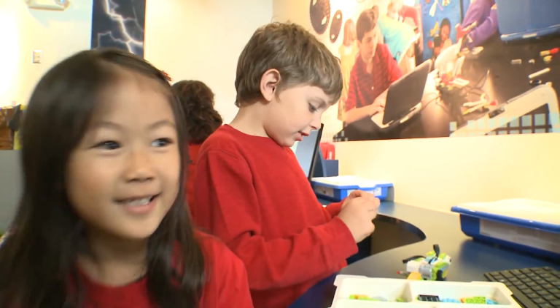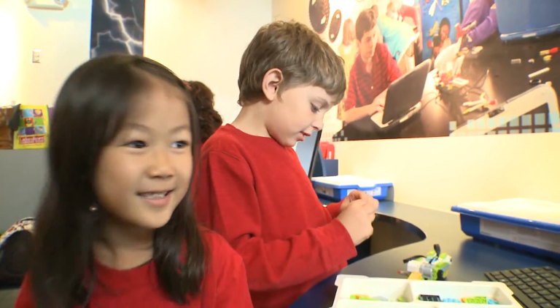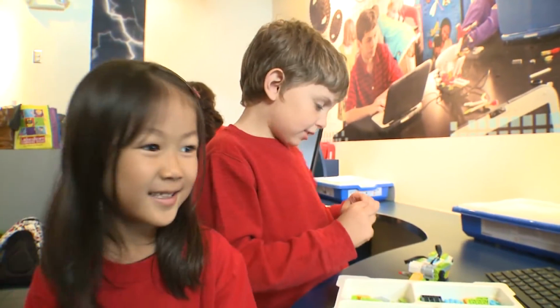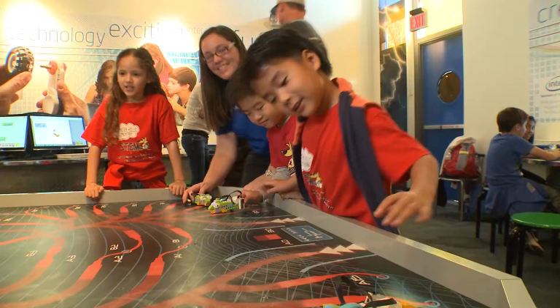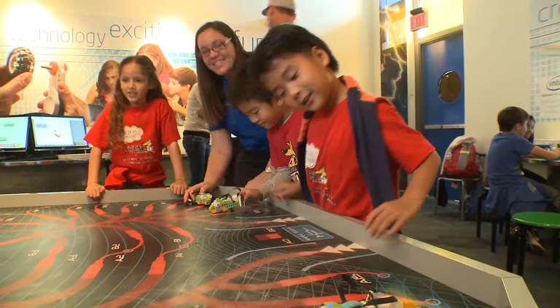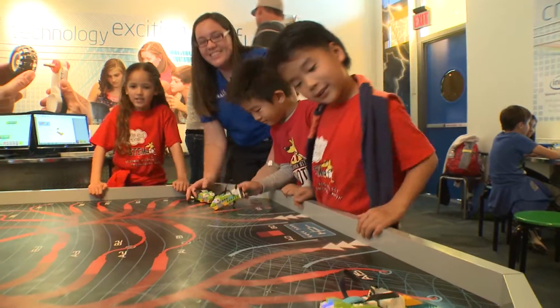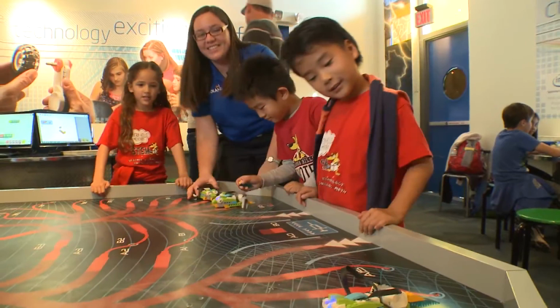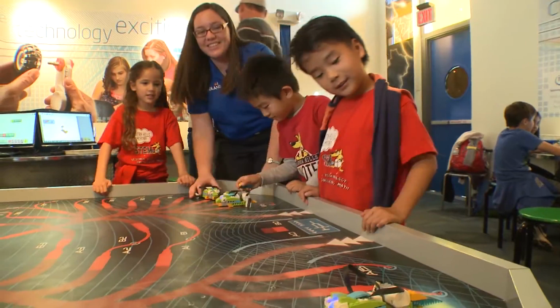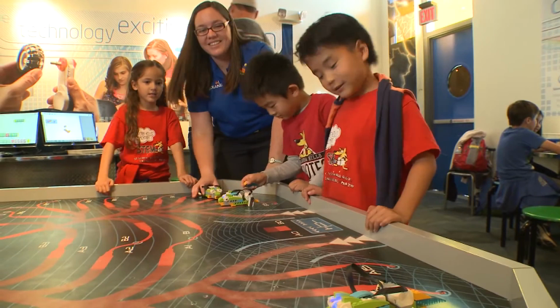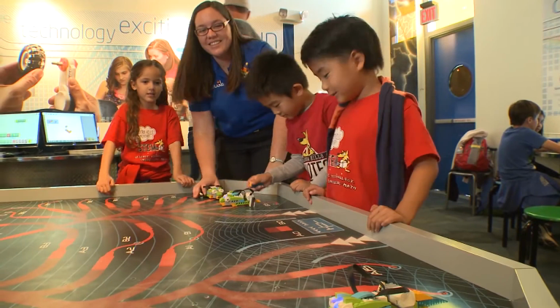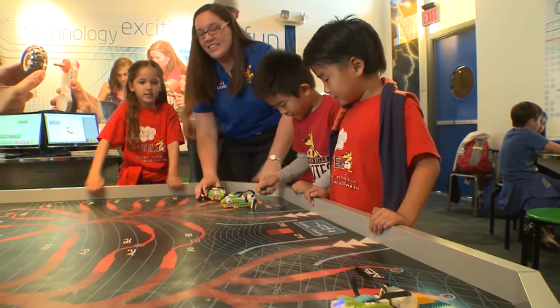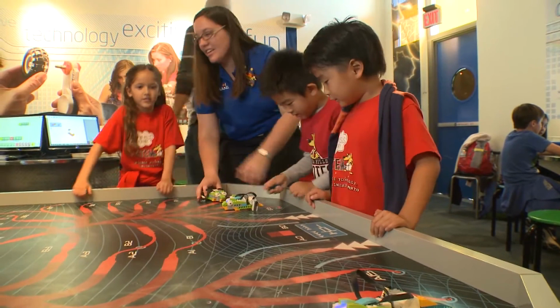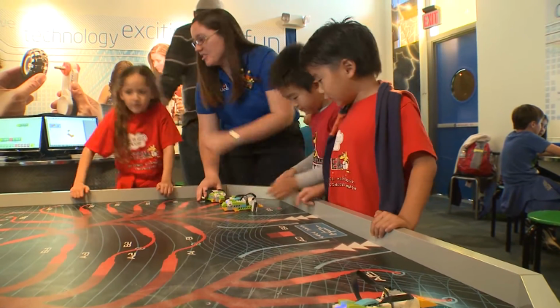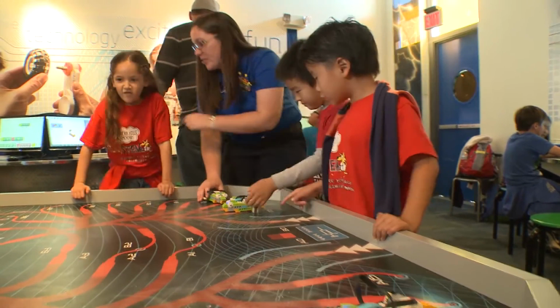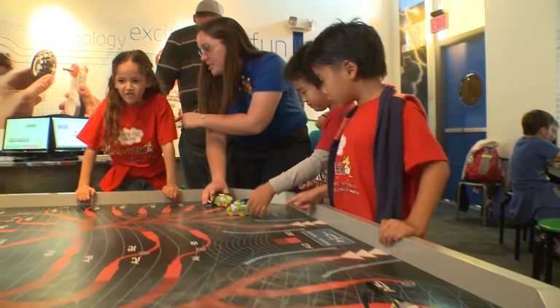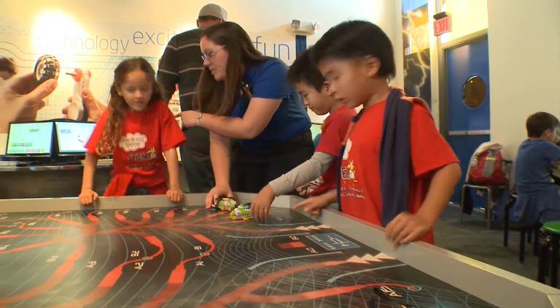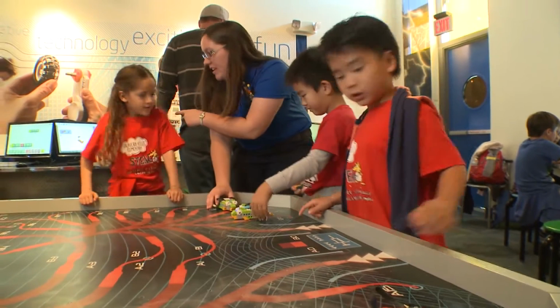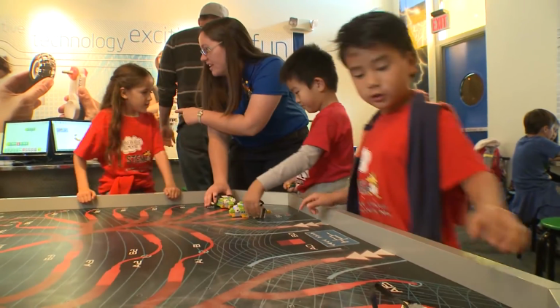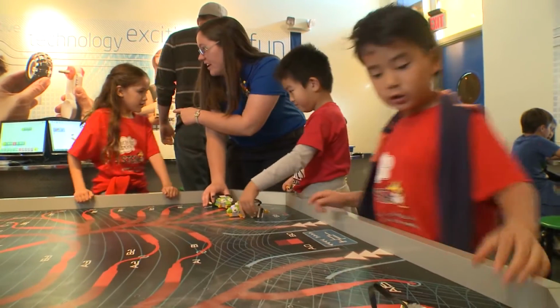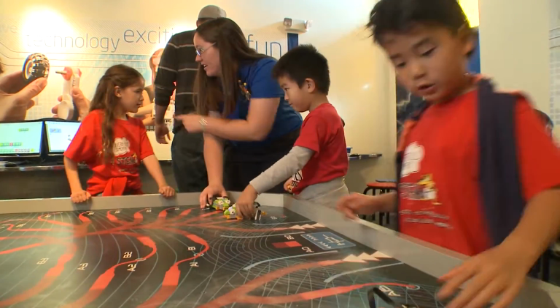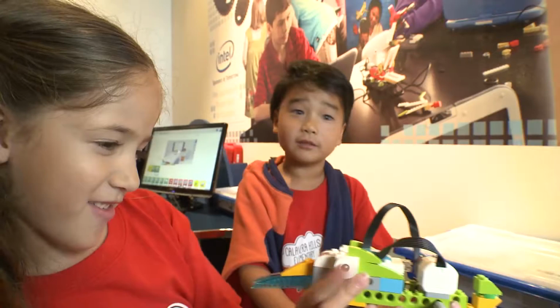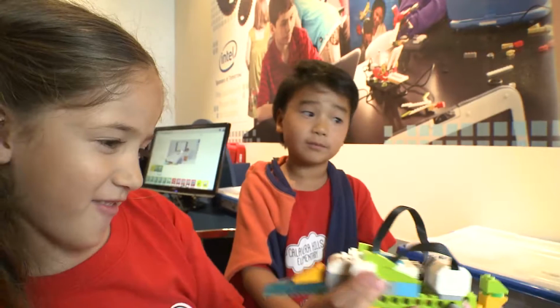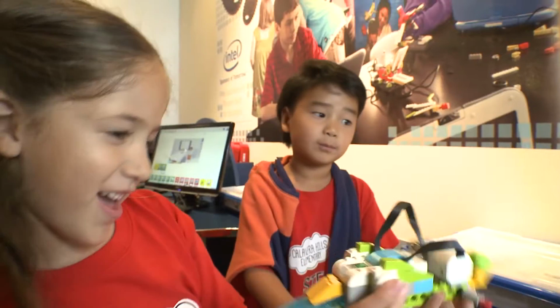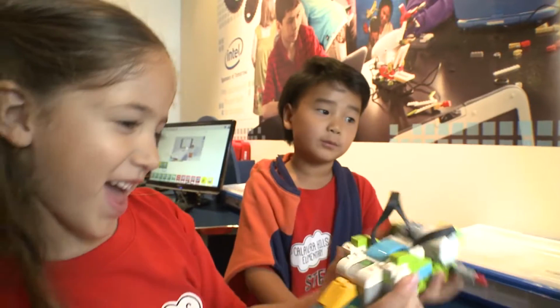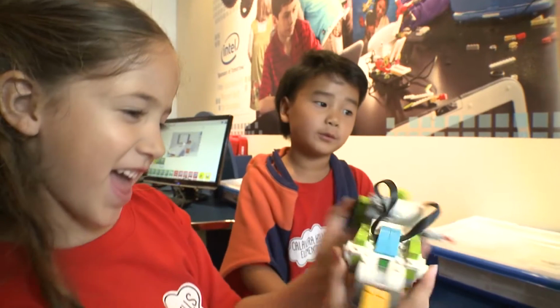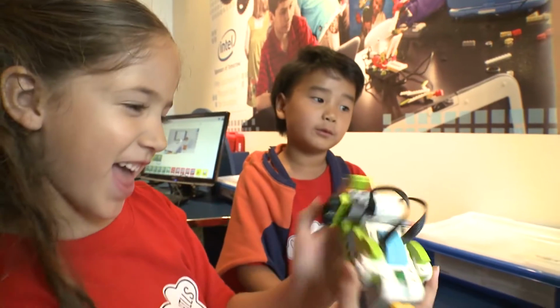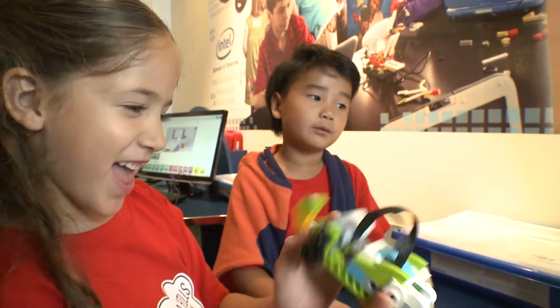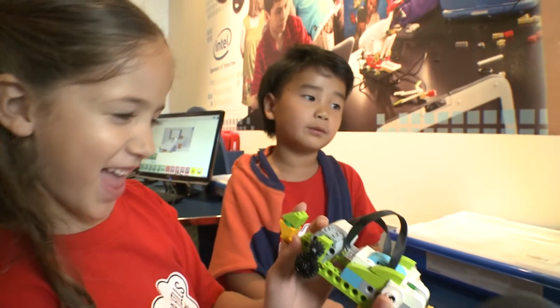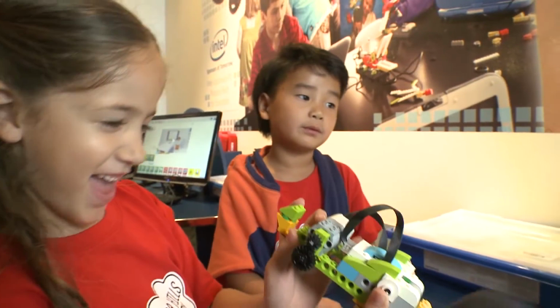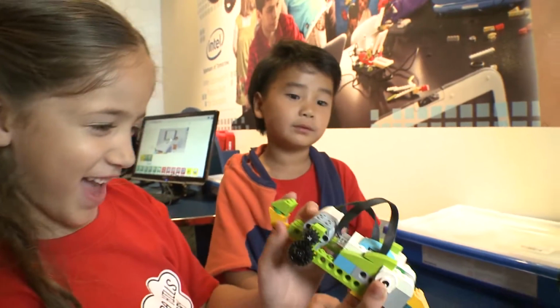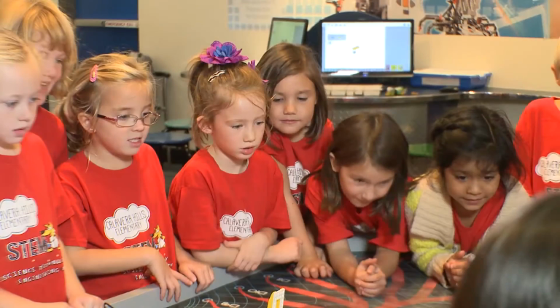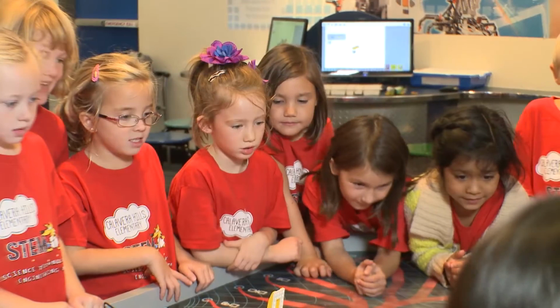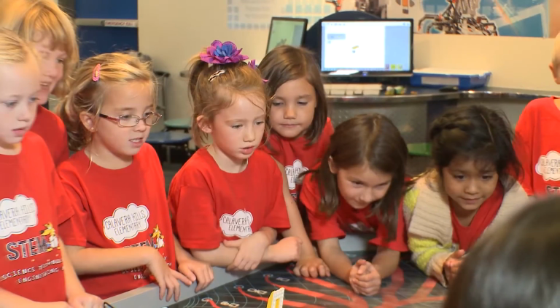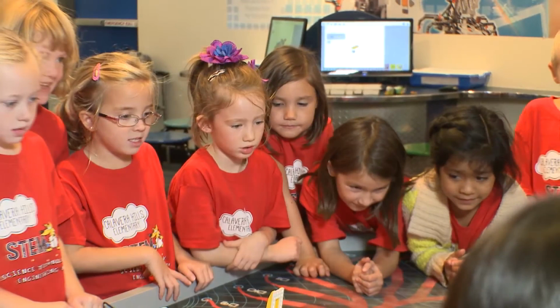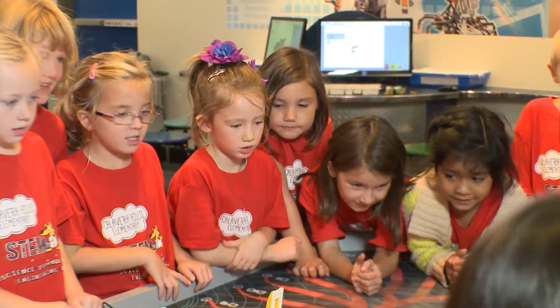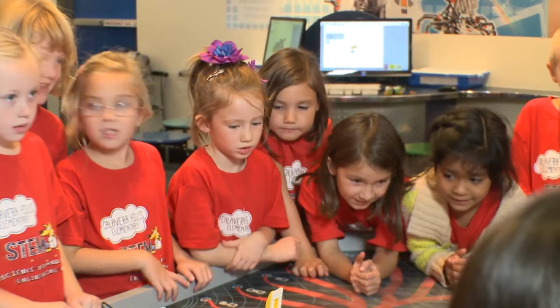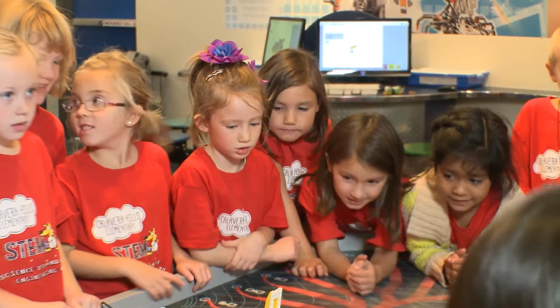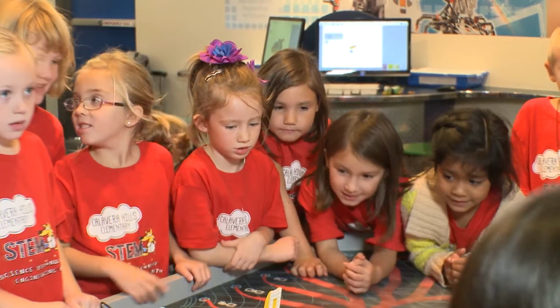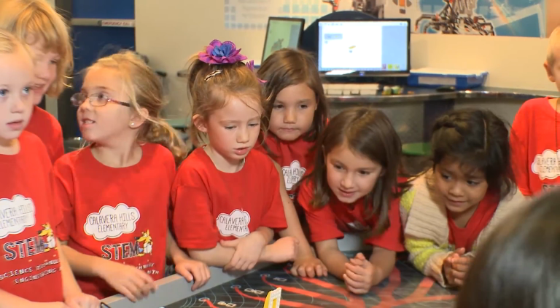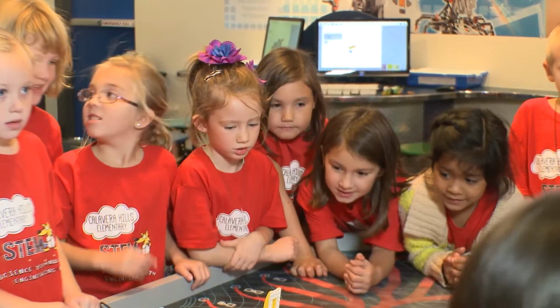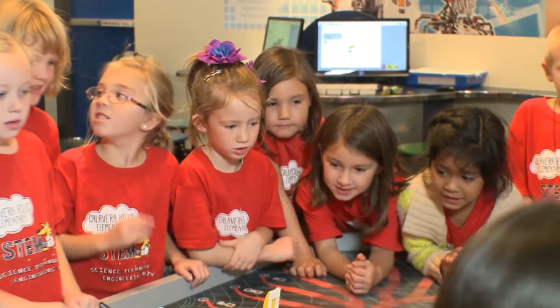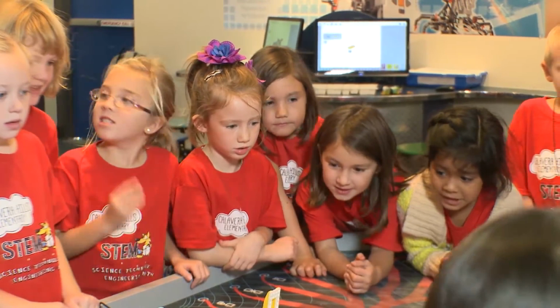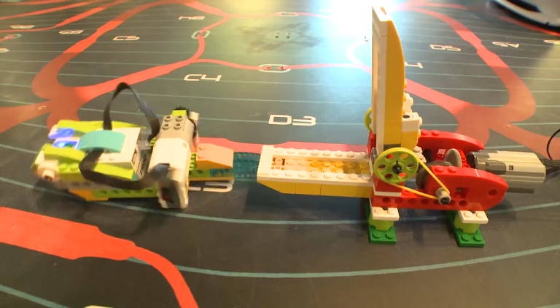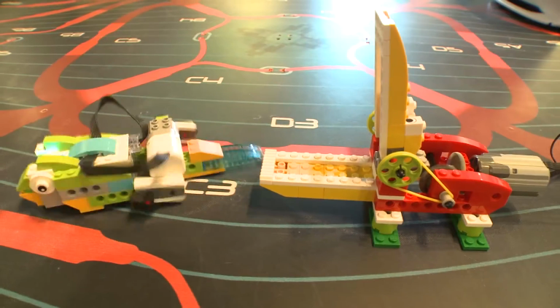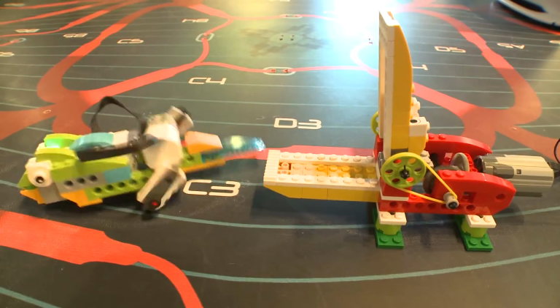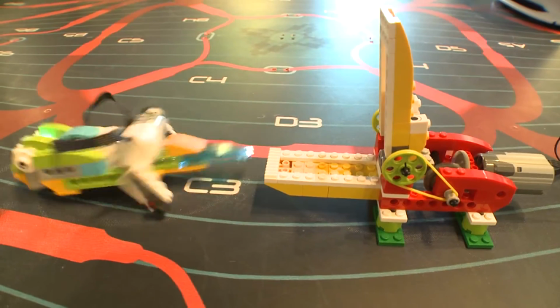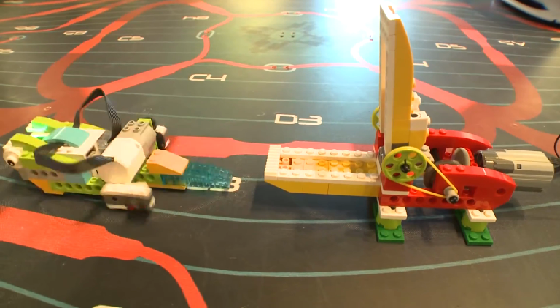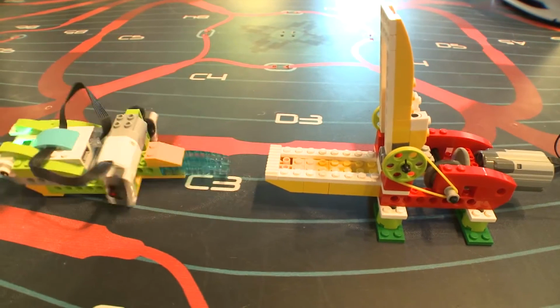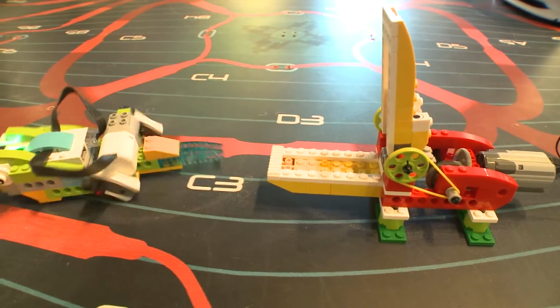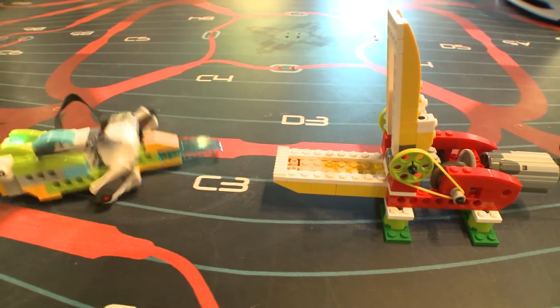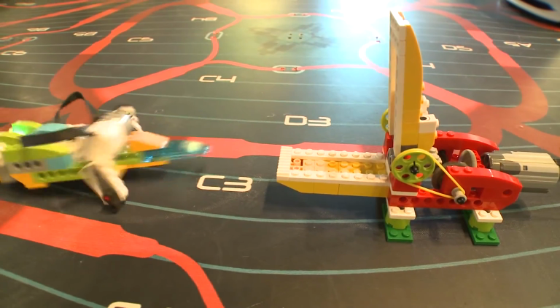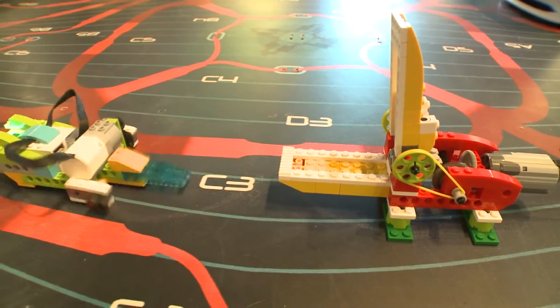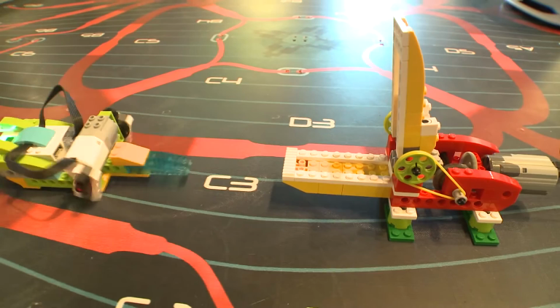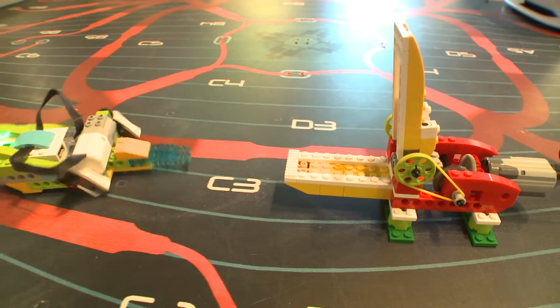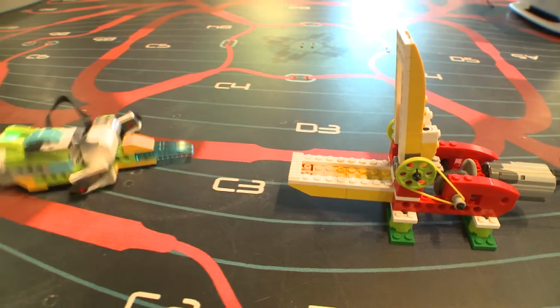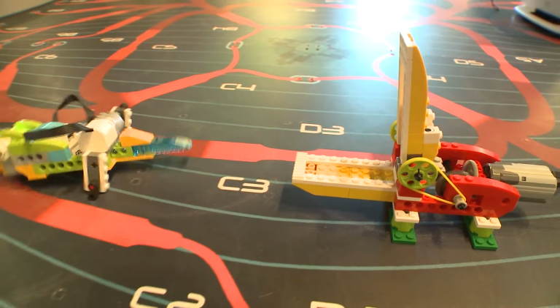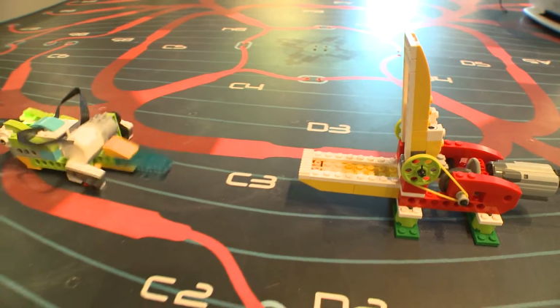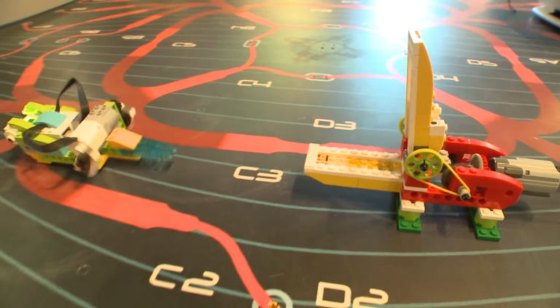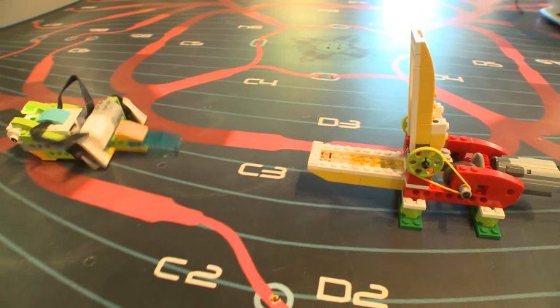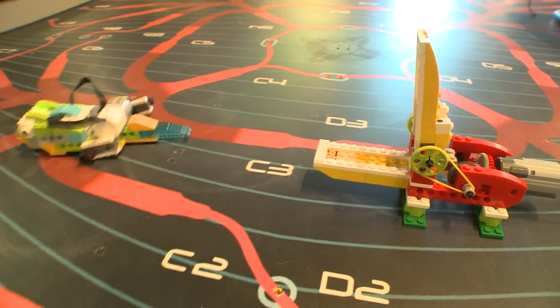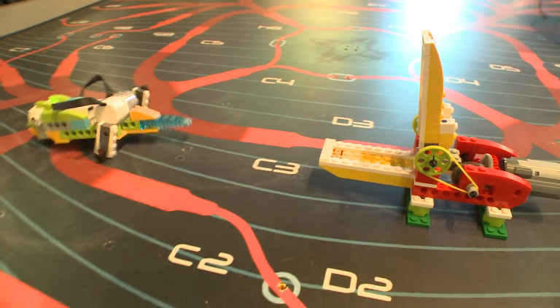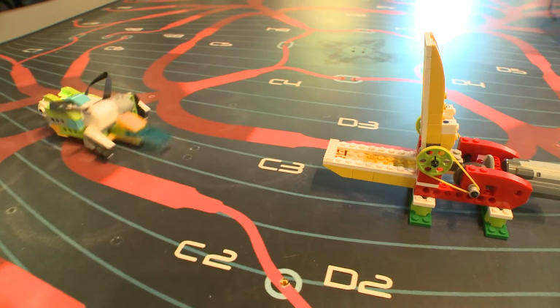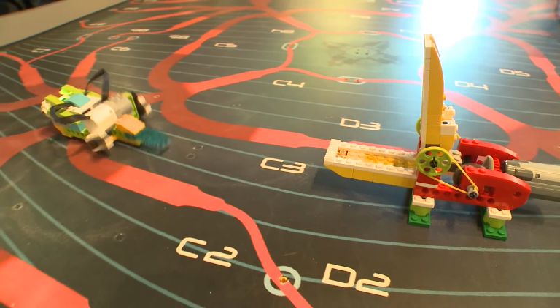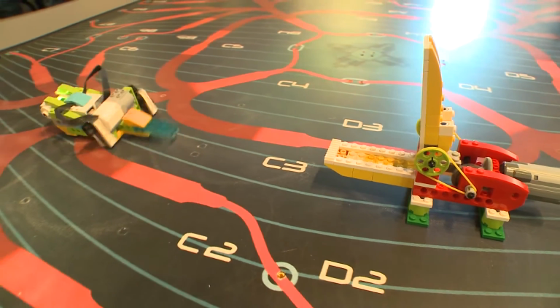One that combines the worlds of science, technology, engineering, and math. Oh, there it goes, you guys! STEM.